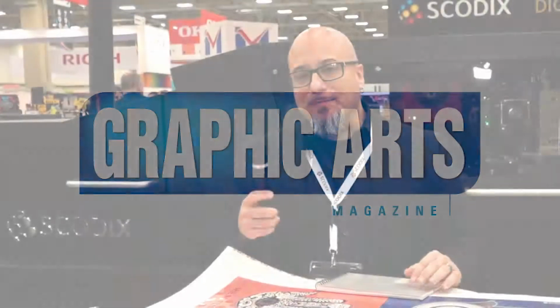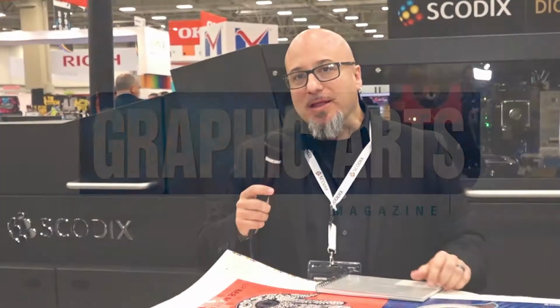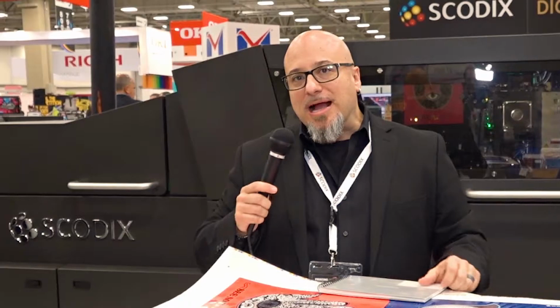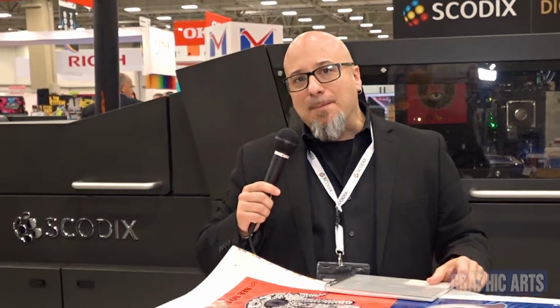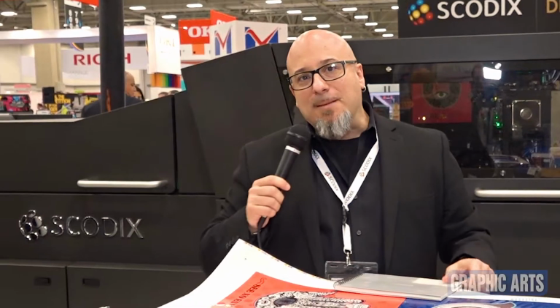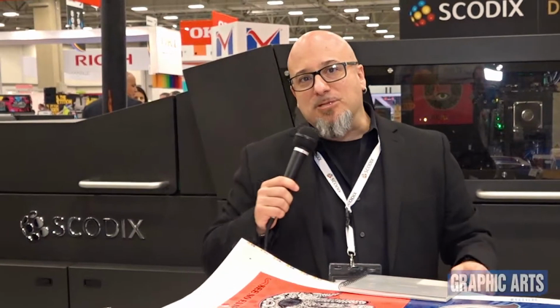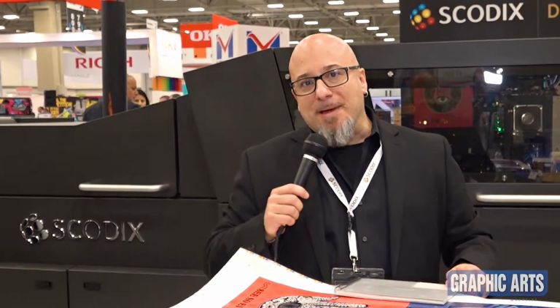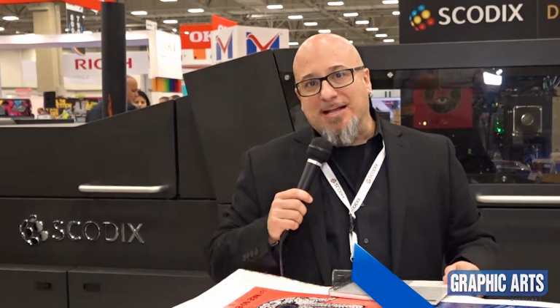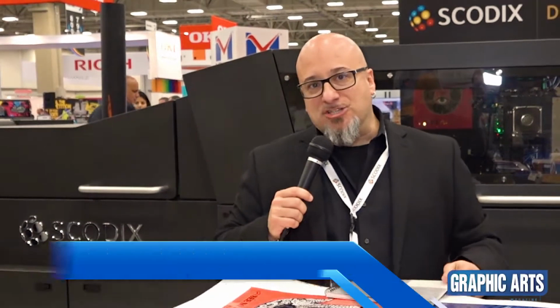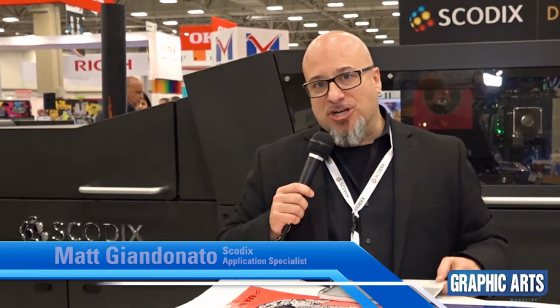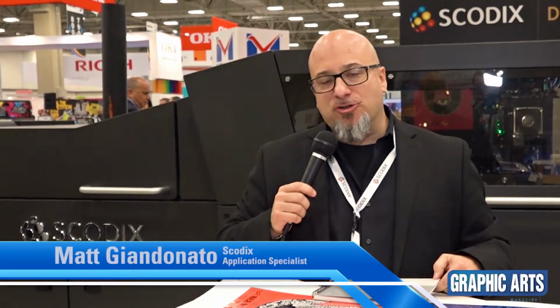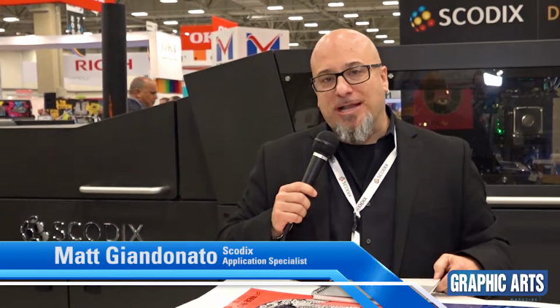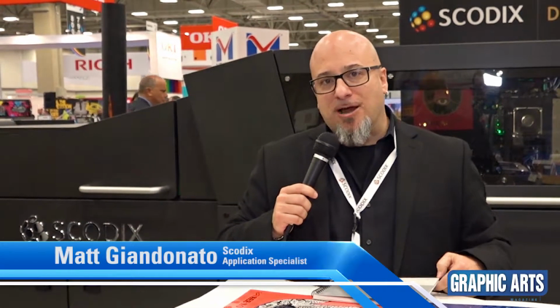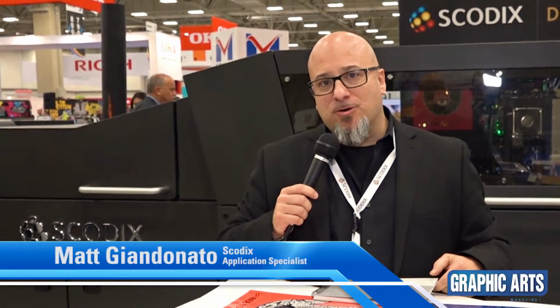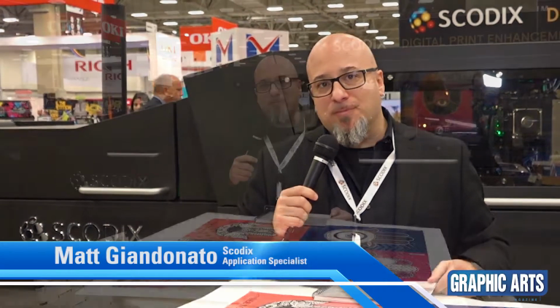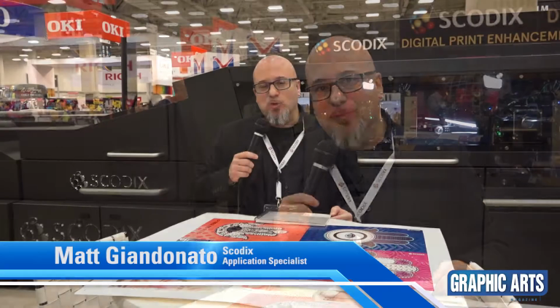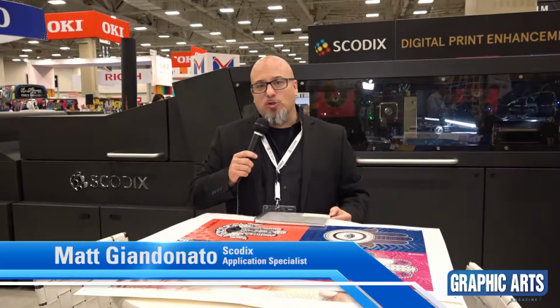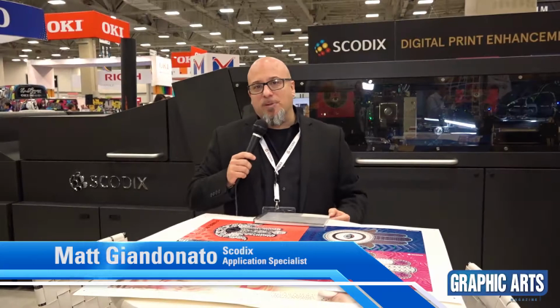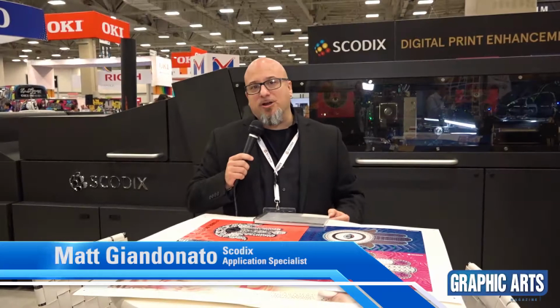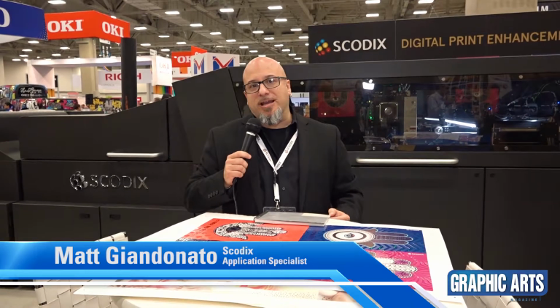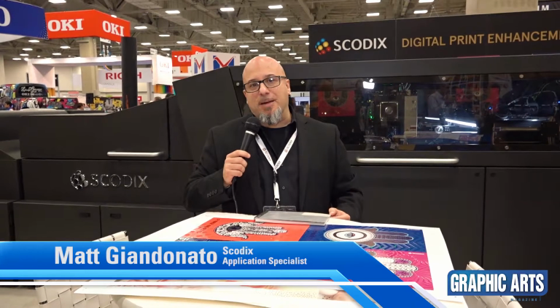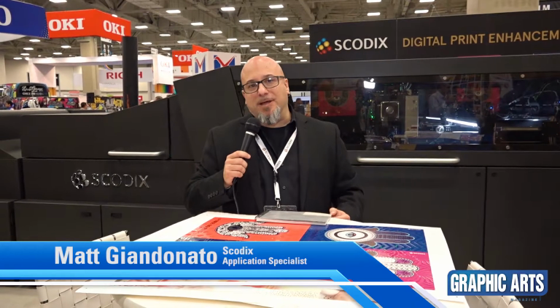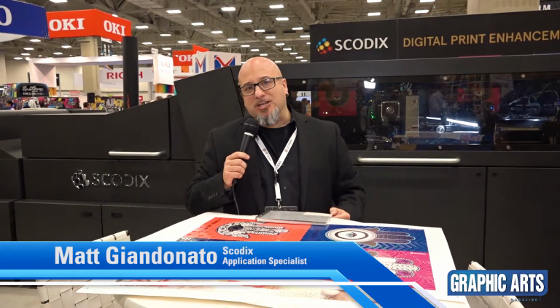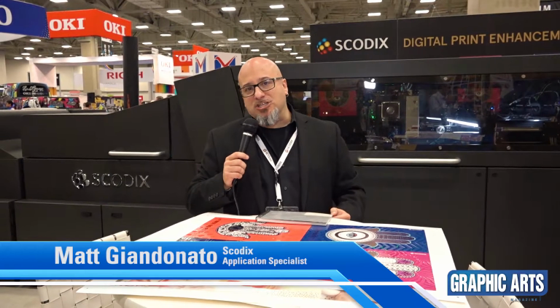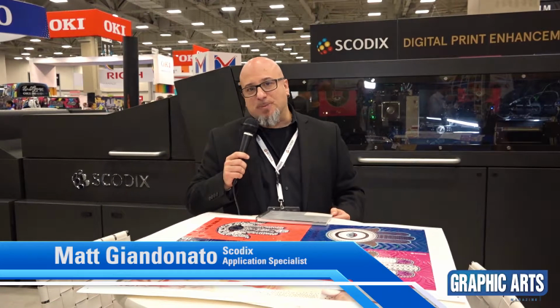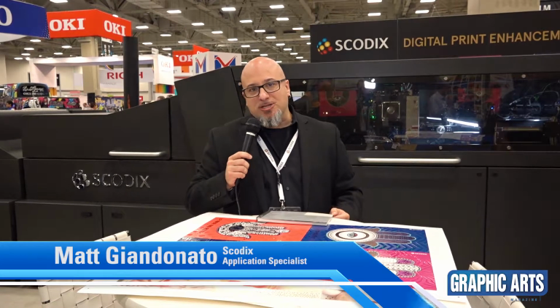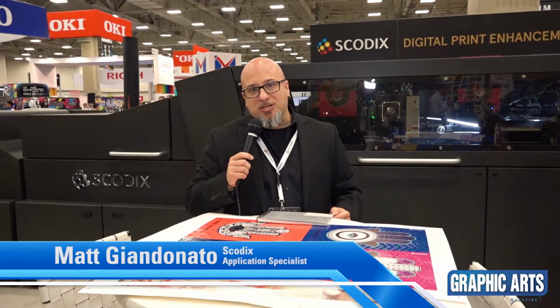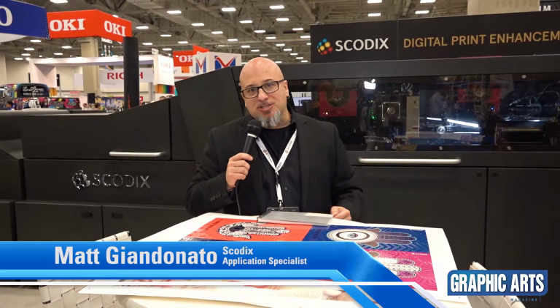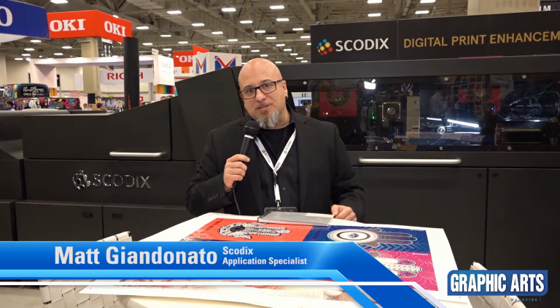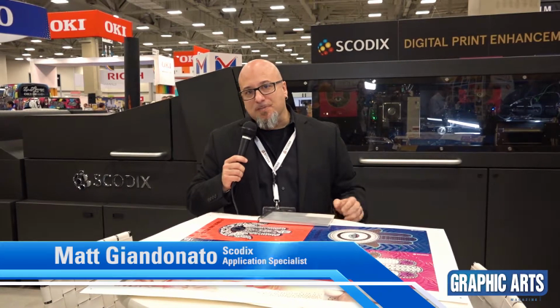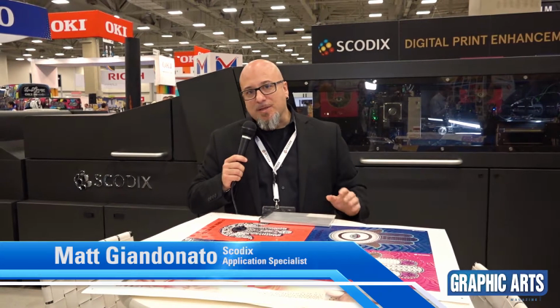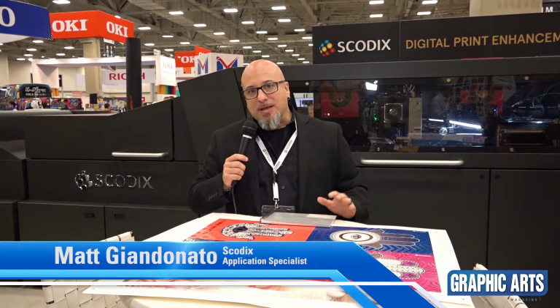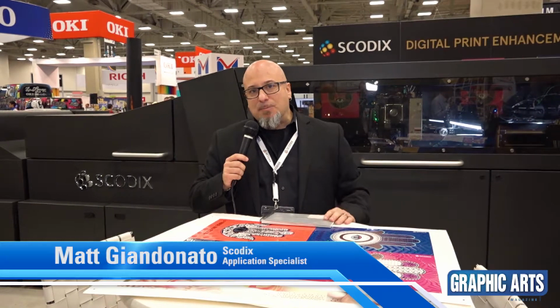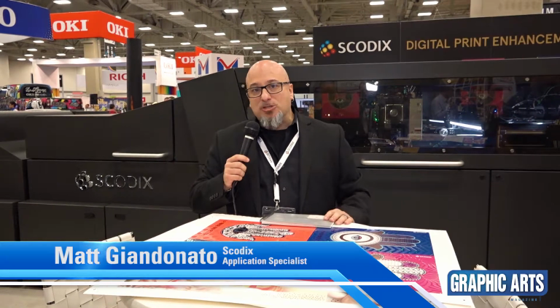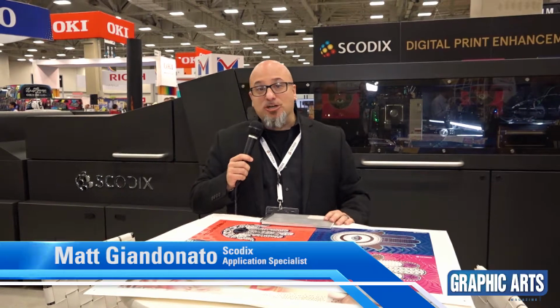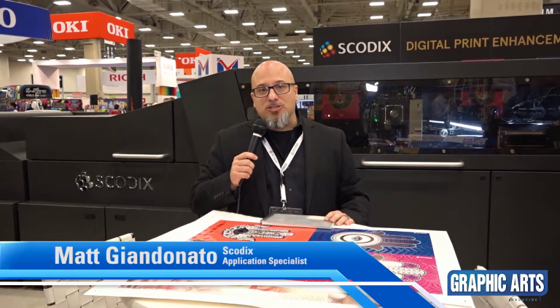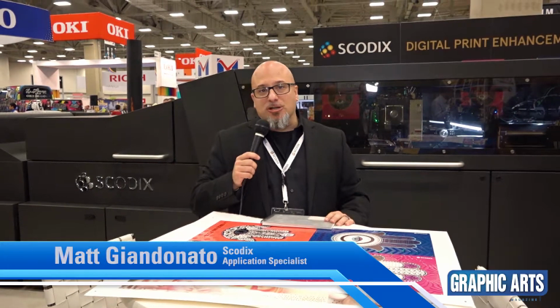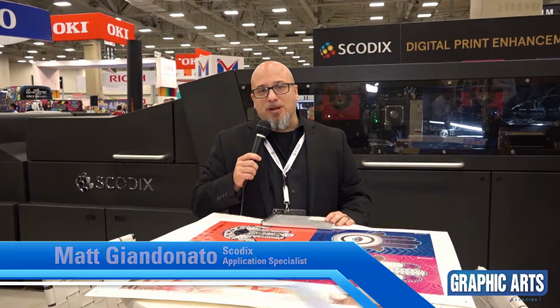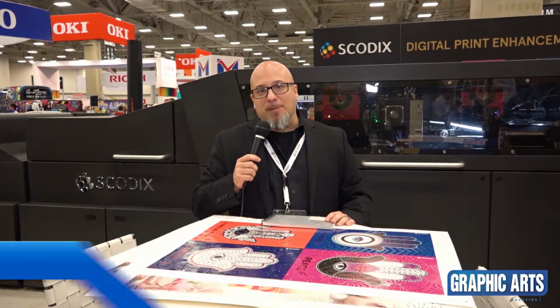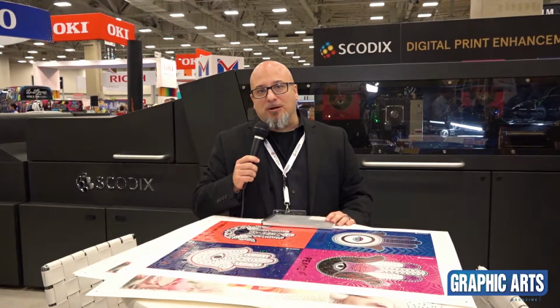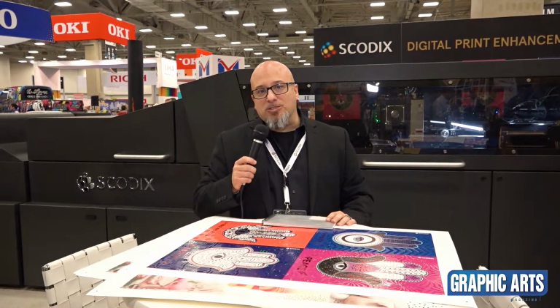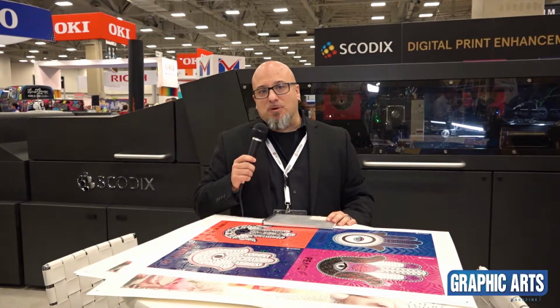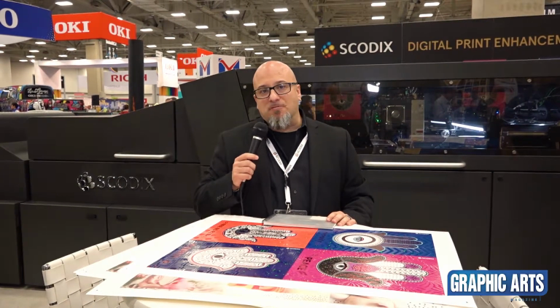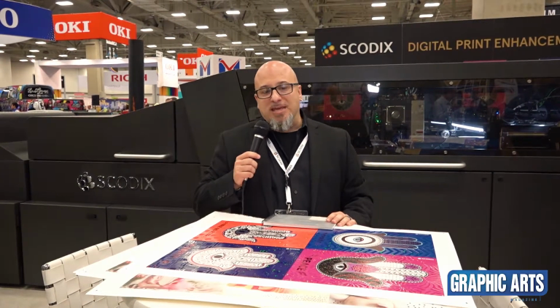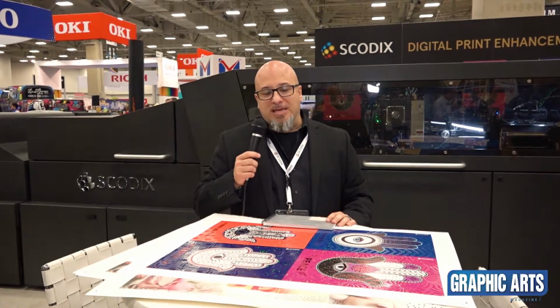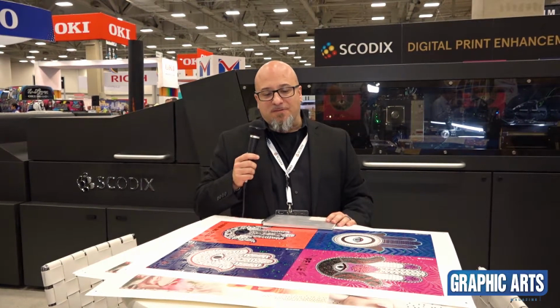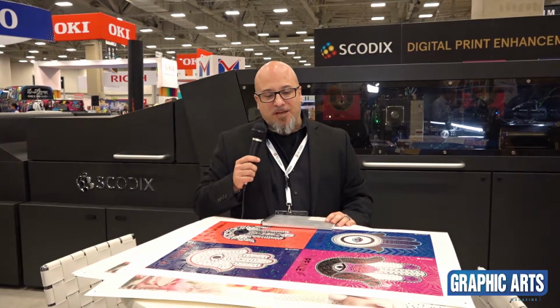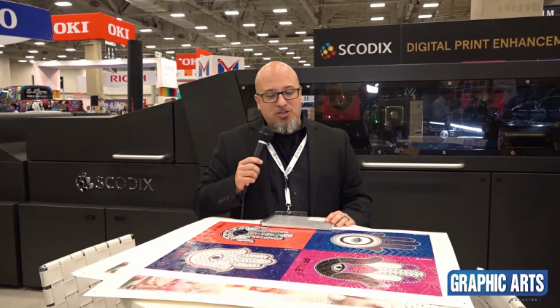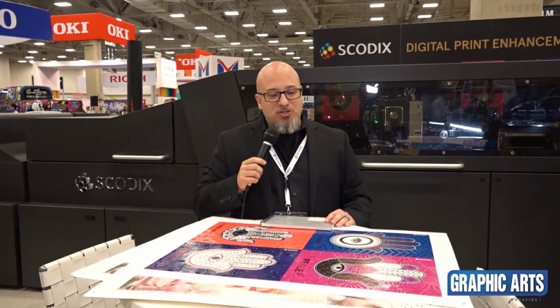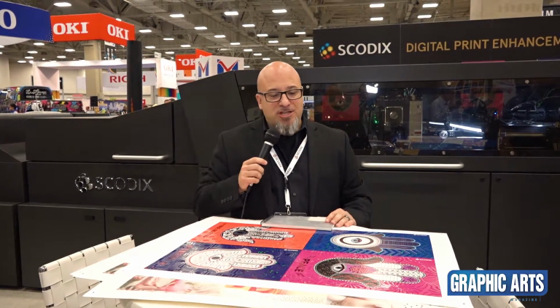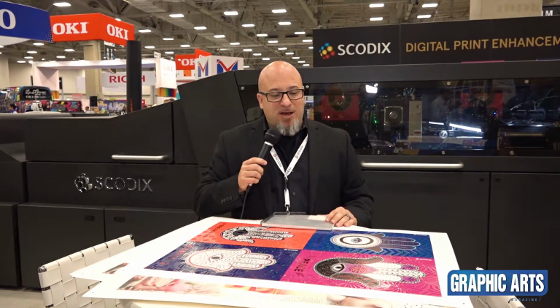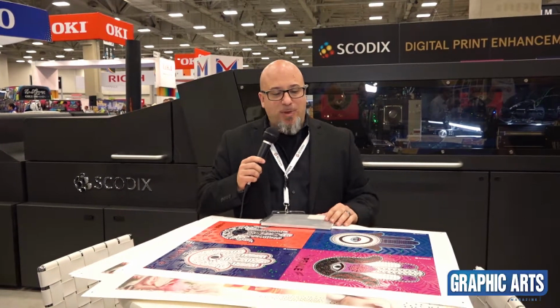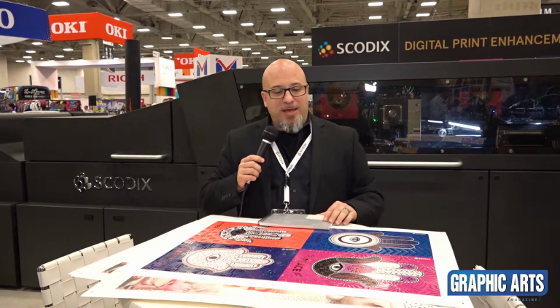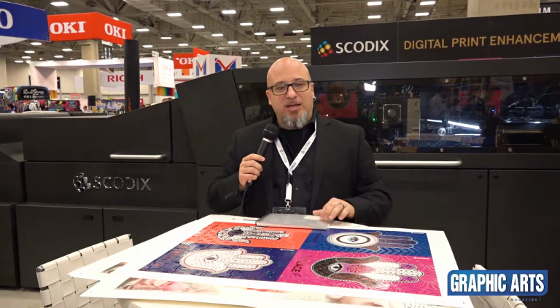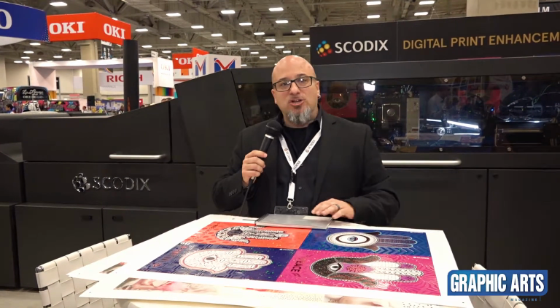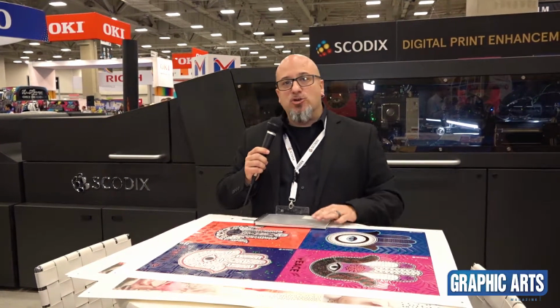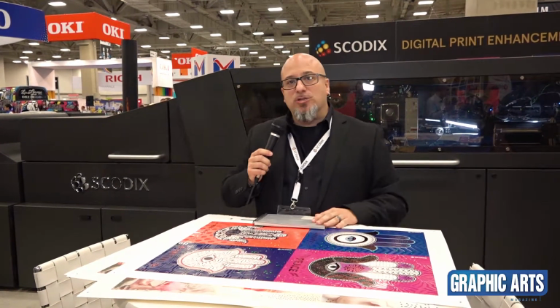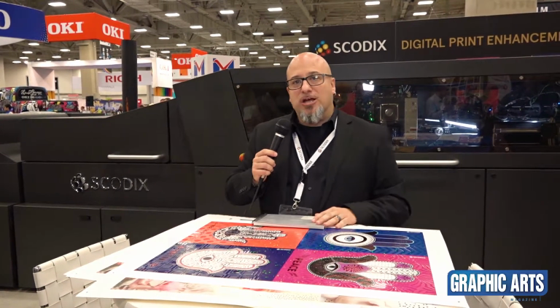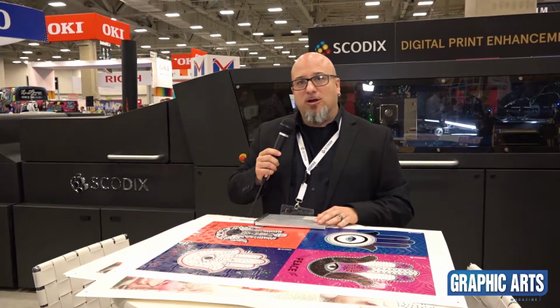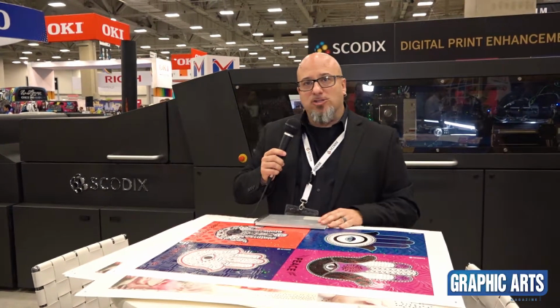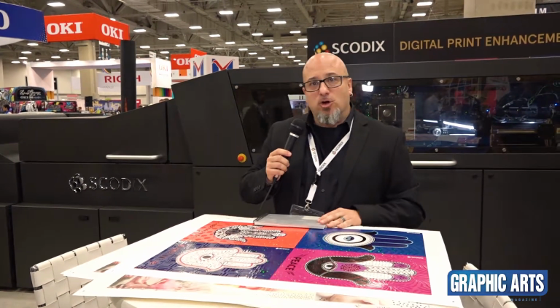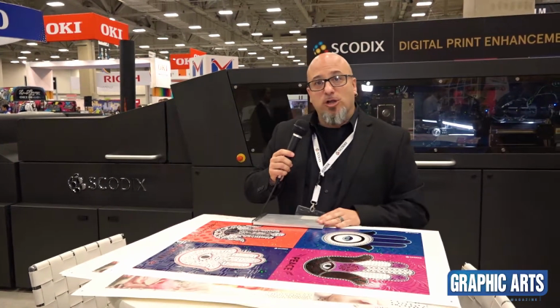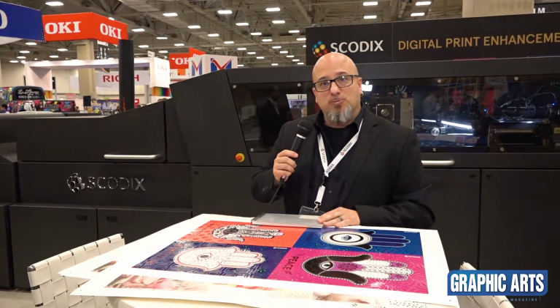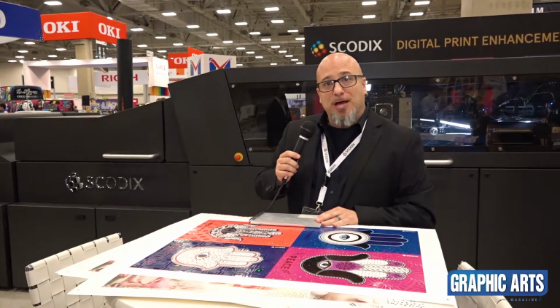Hi, my name is Matt Giandonato, North American Application Specialist. I'm going to talk to you a little bit about some of the features that we can do with our Skodix Express.